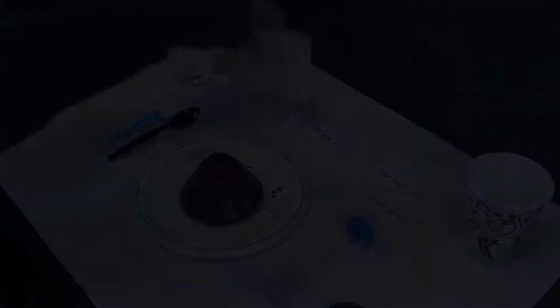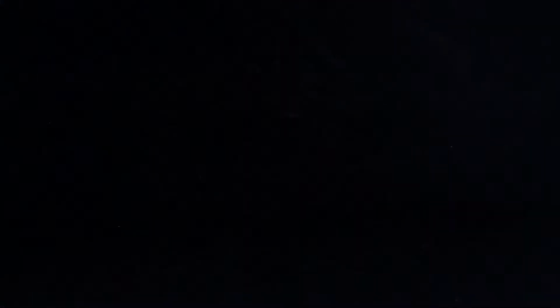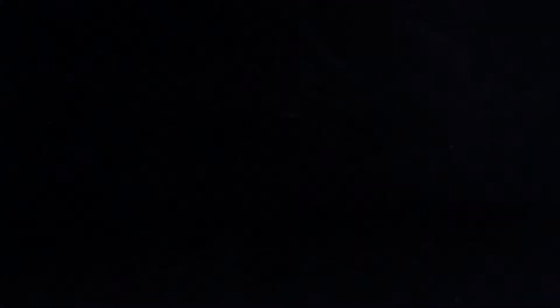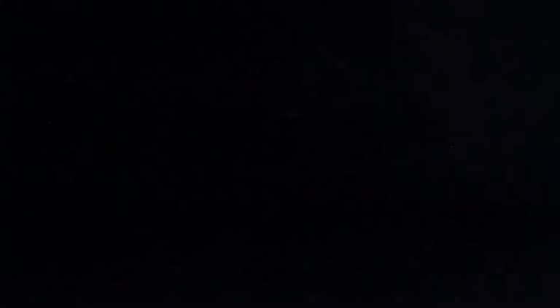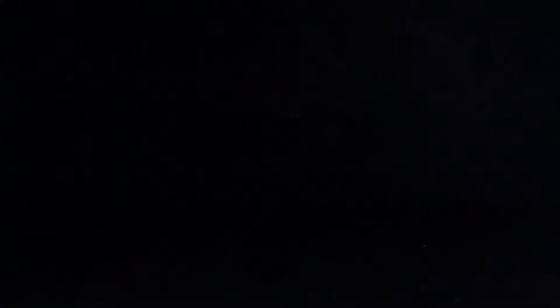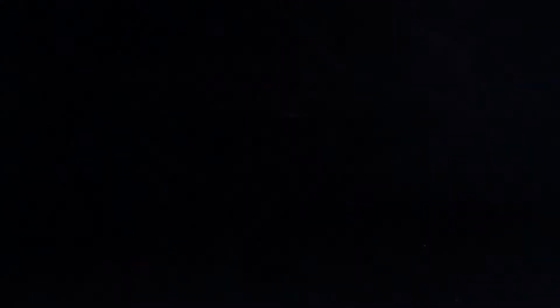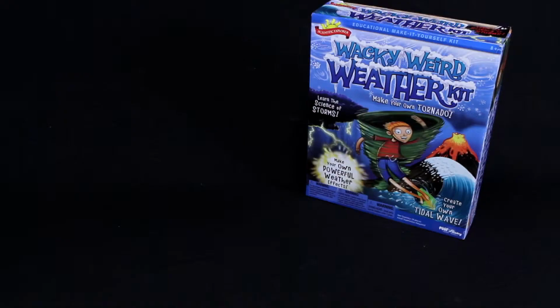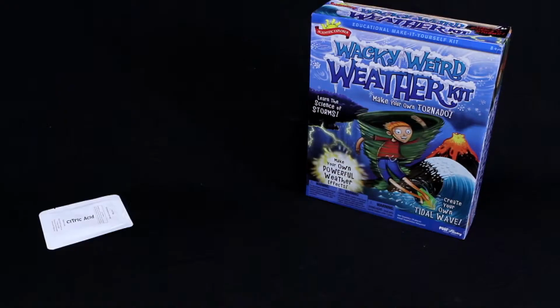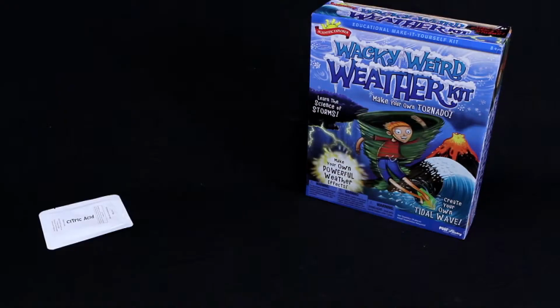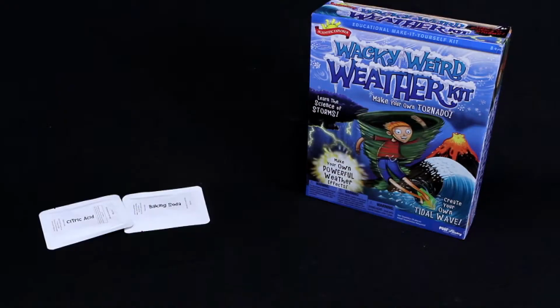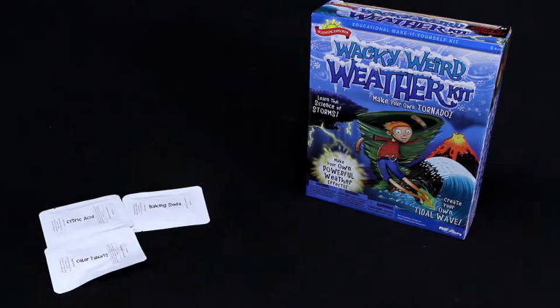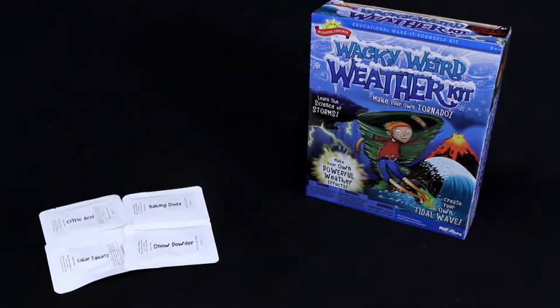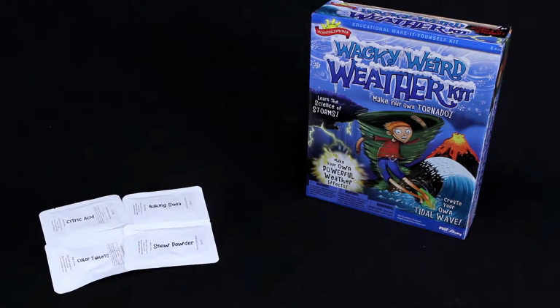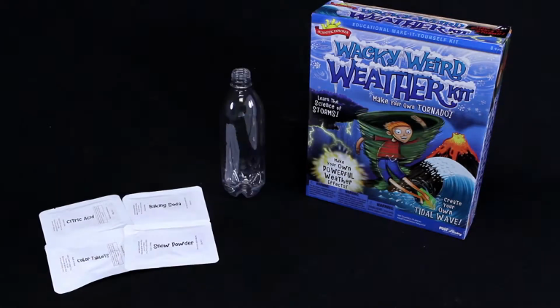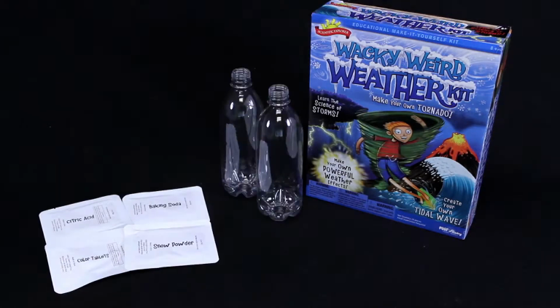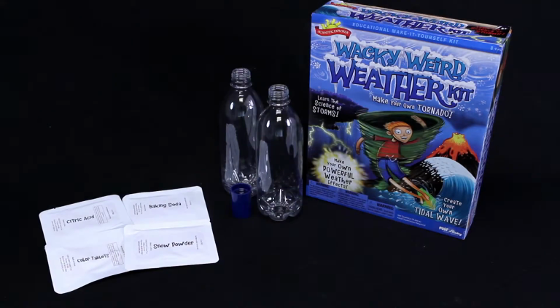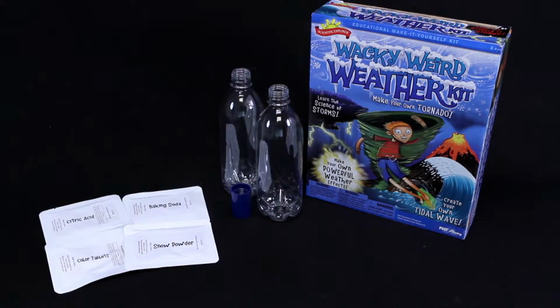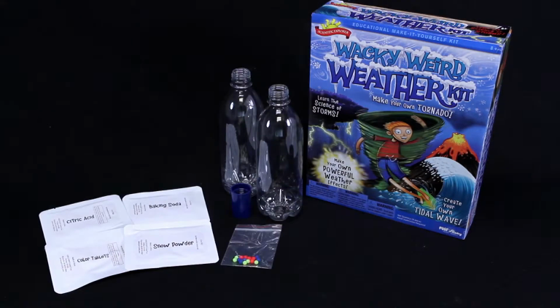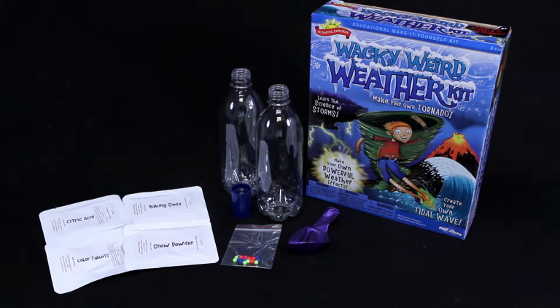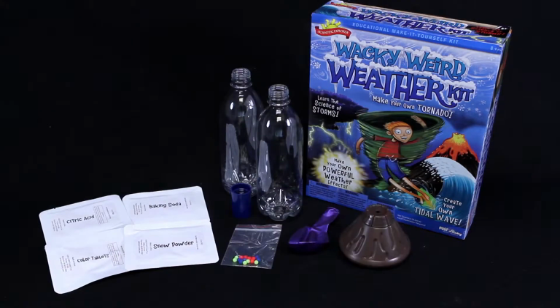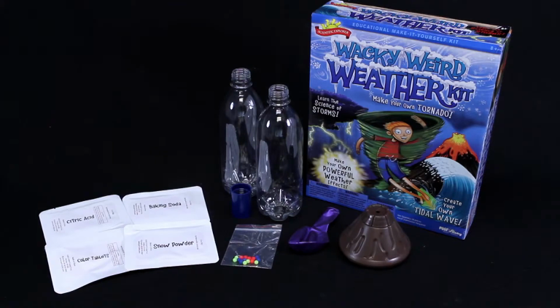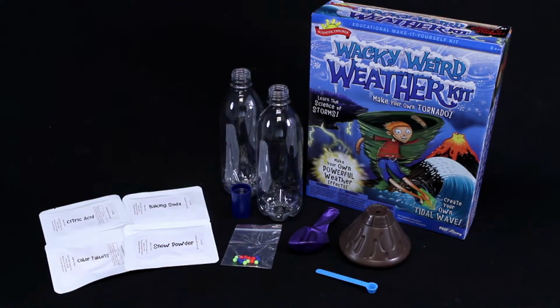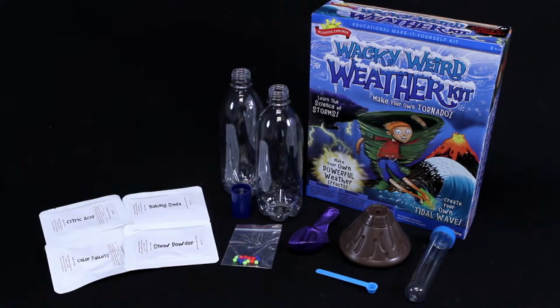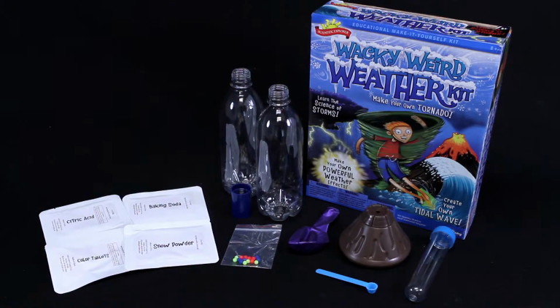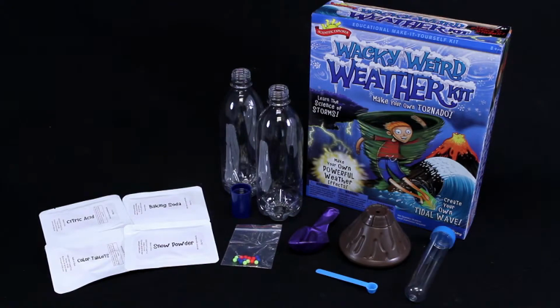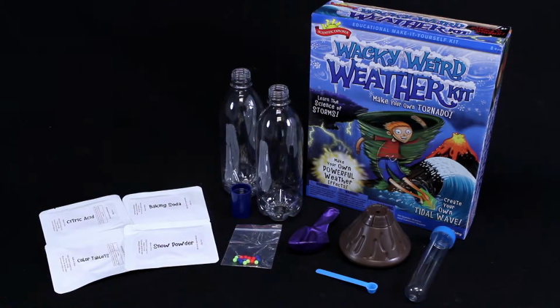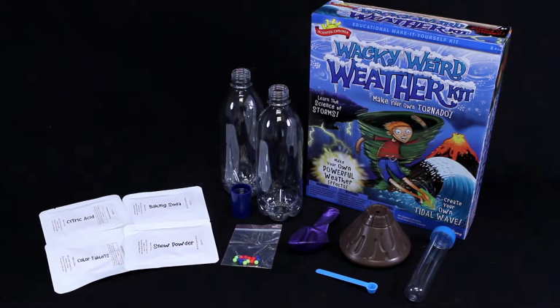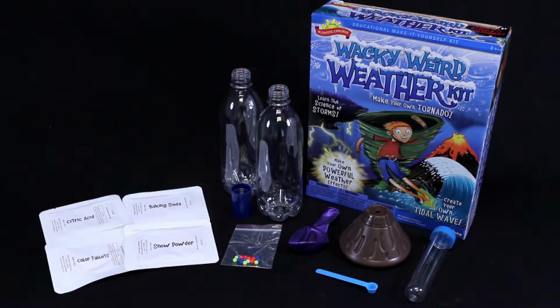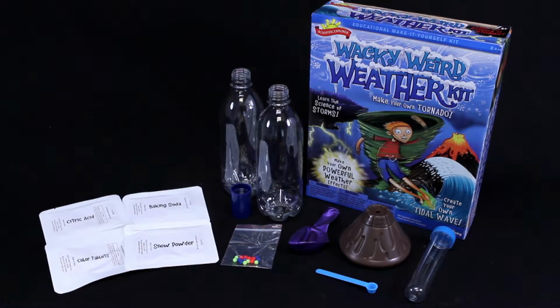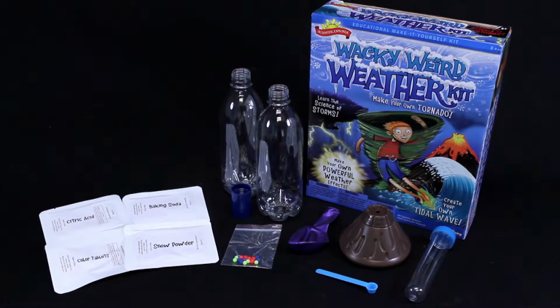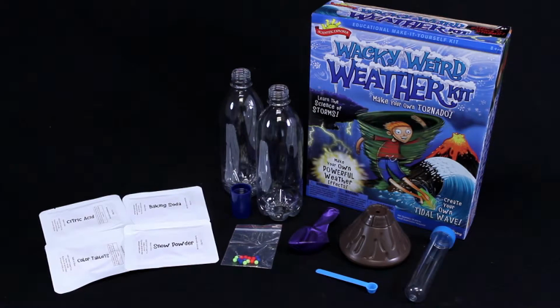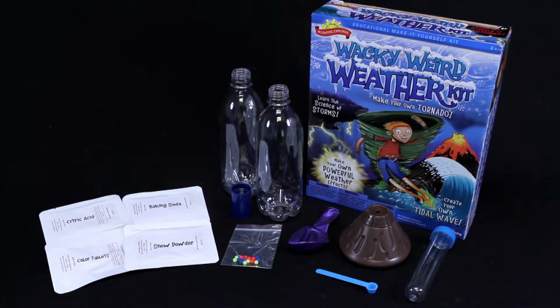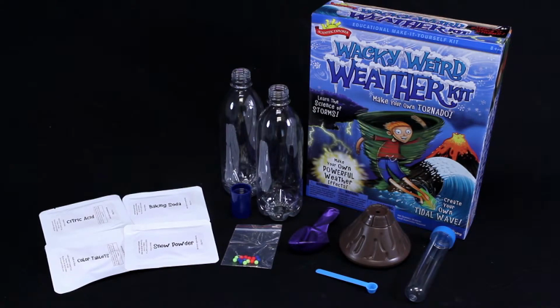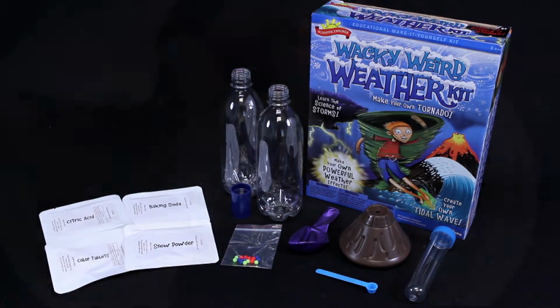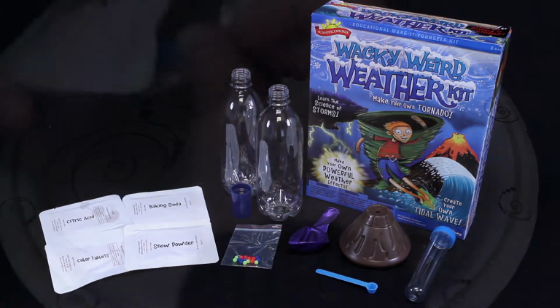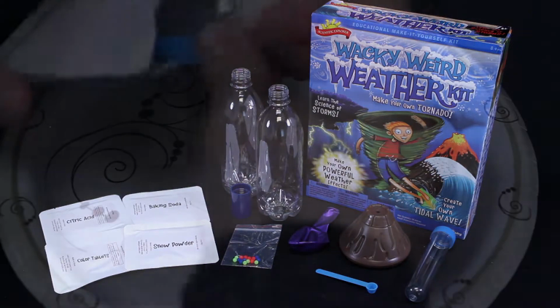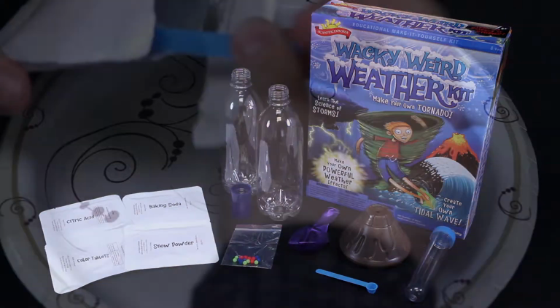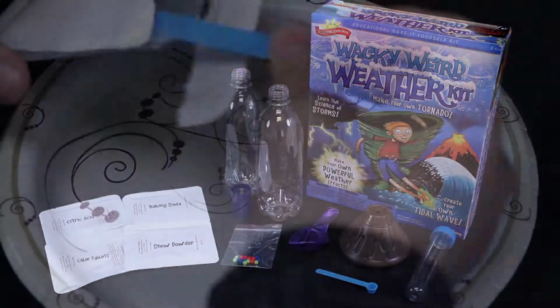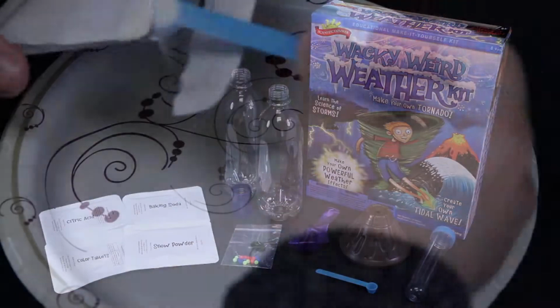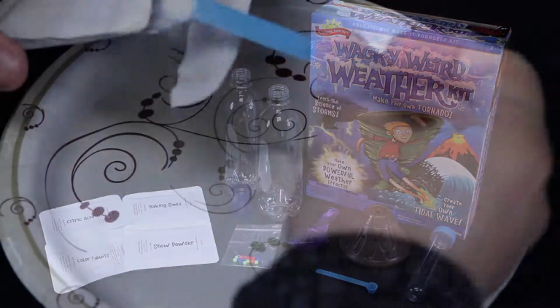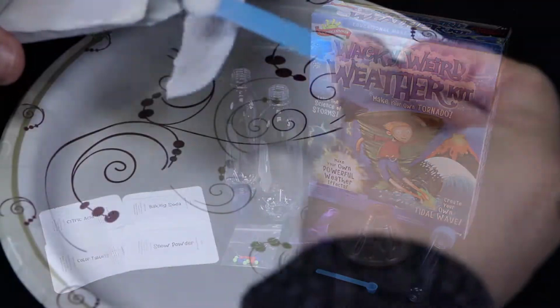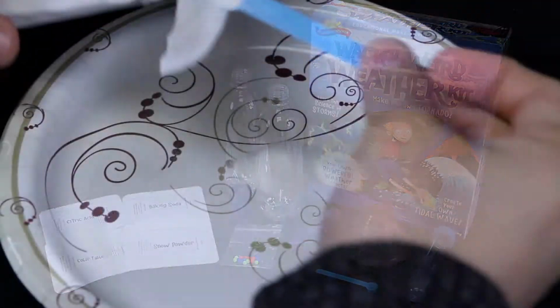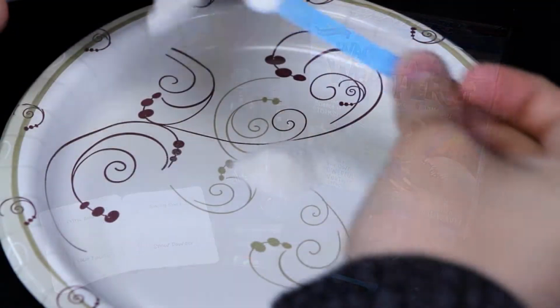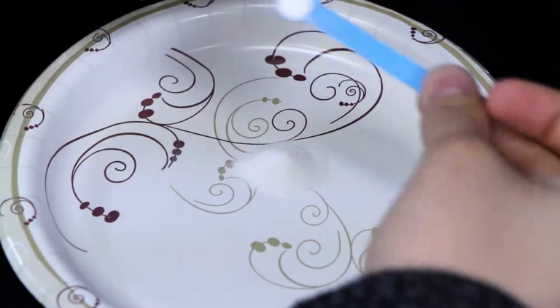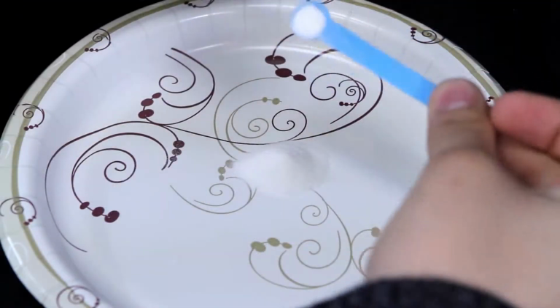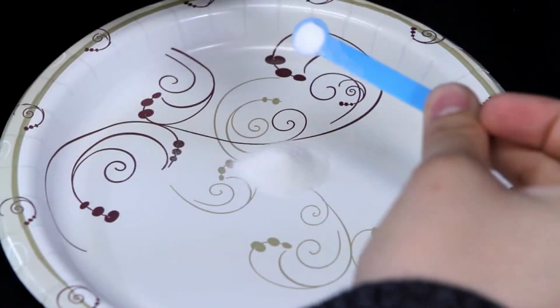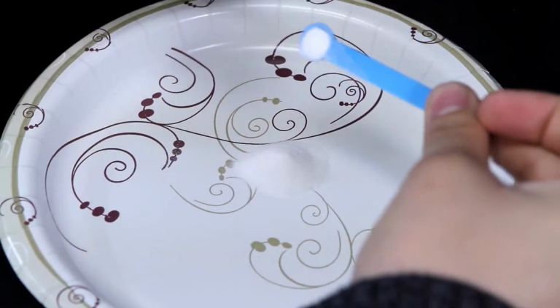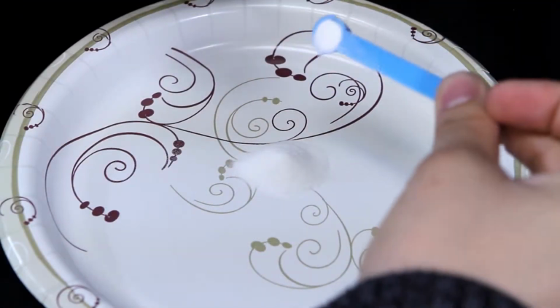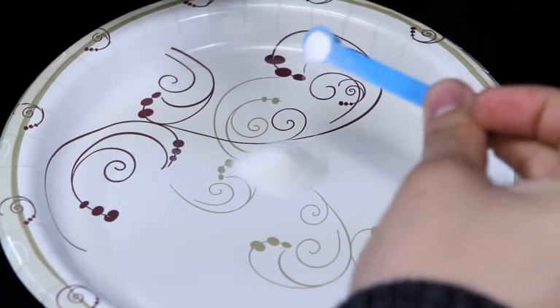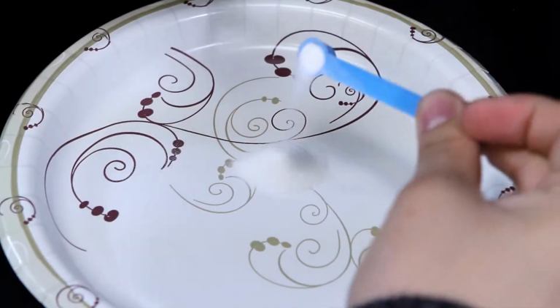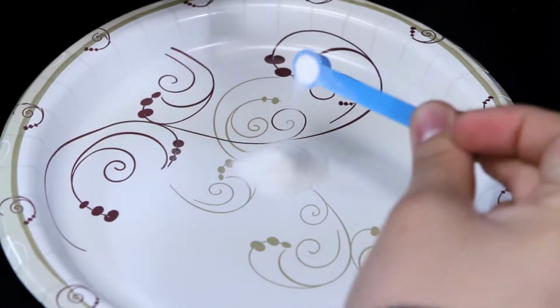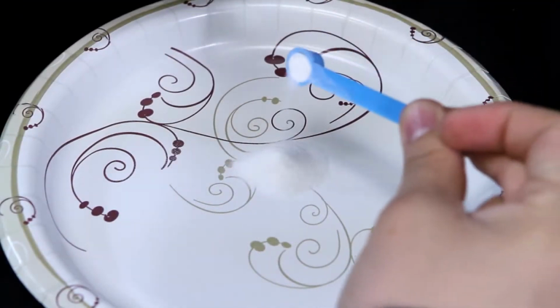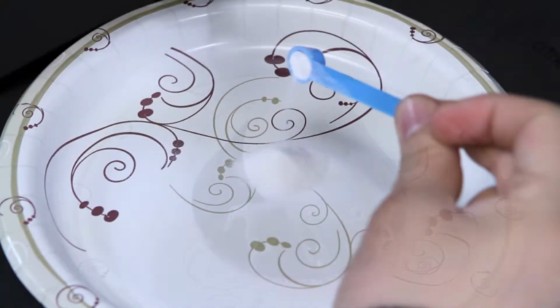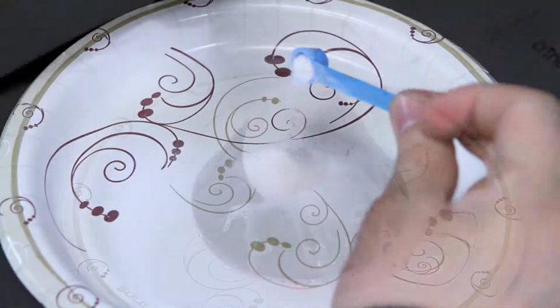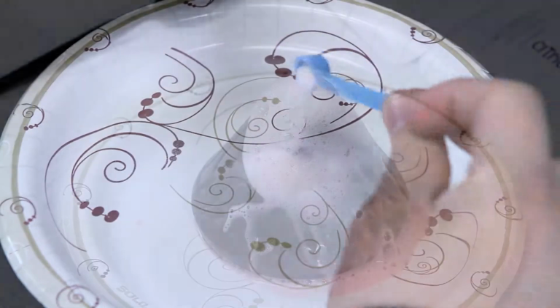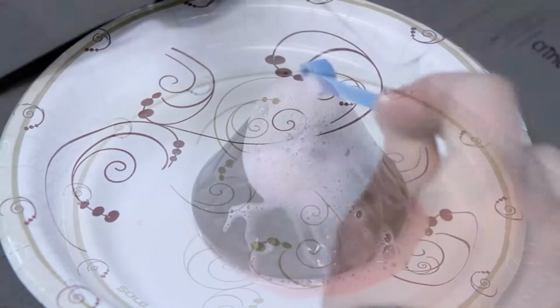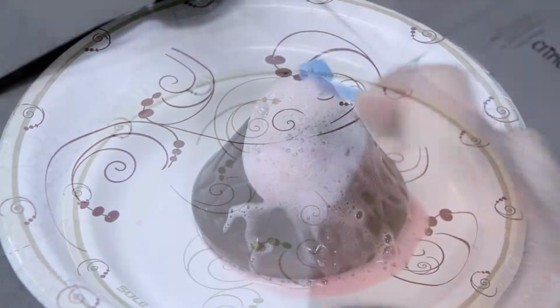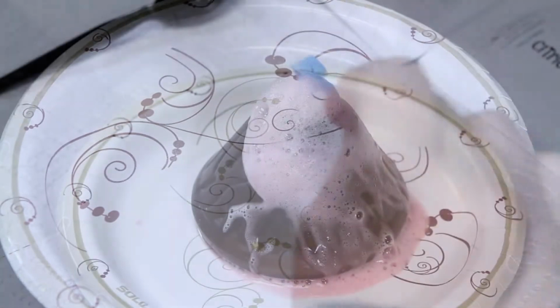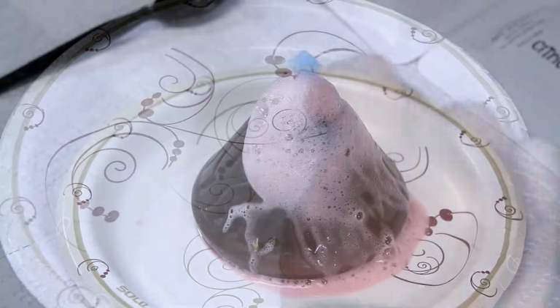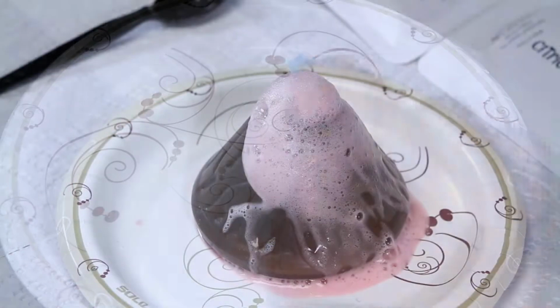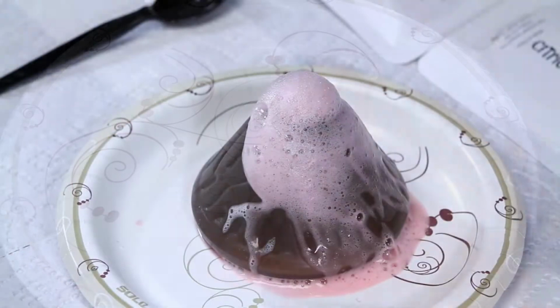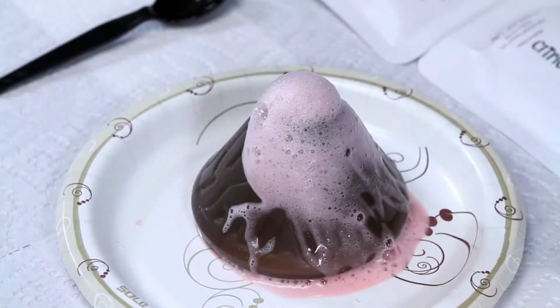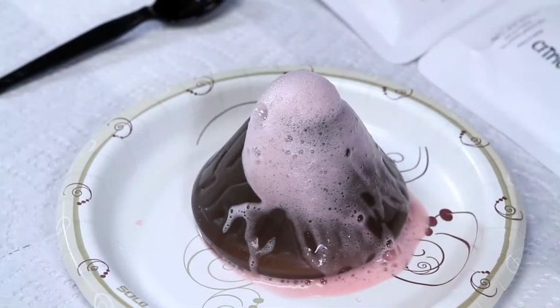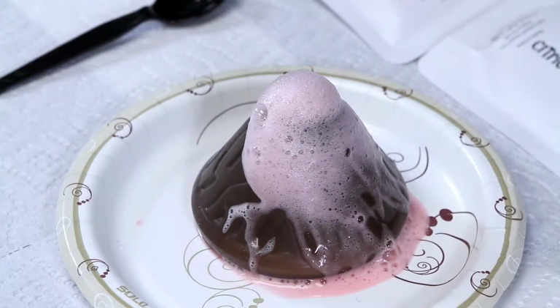There are seven different wacky experiments to choose from. Whip up some instant snow or erupt a volcano.